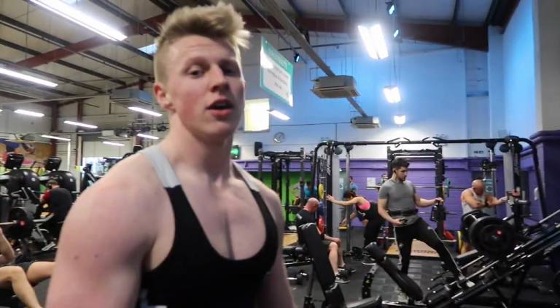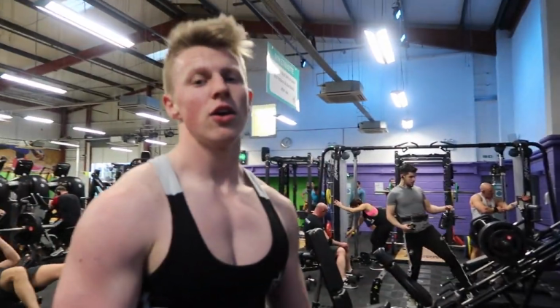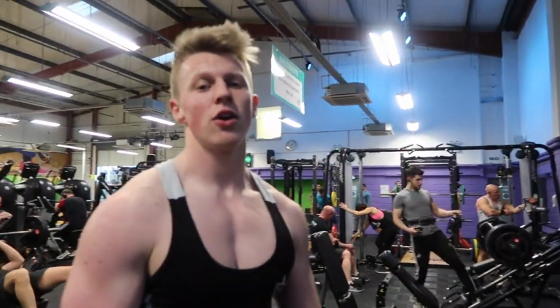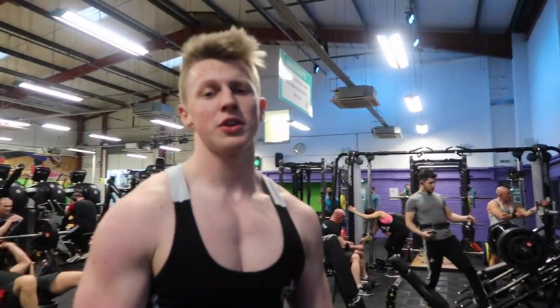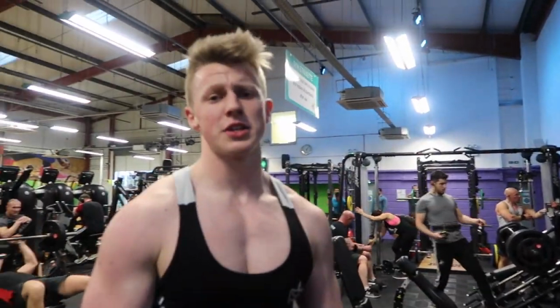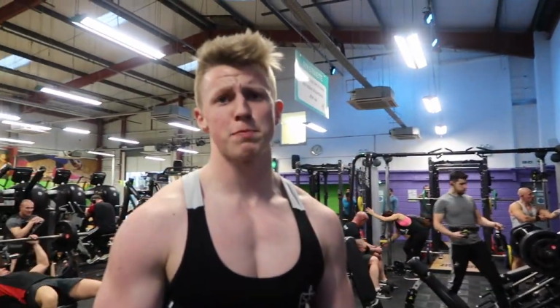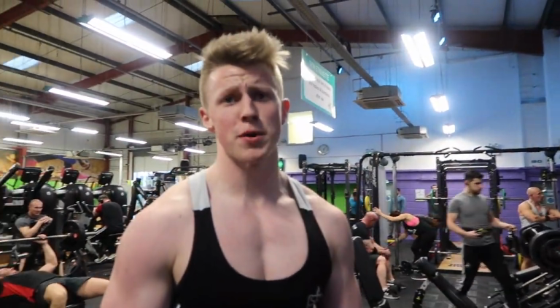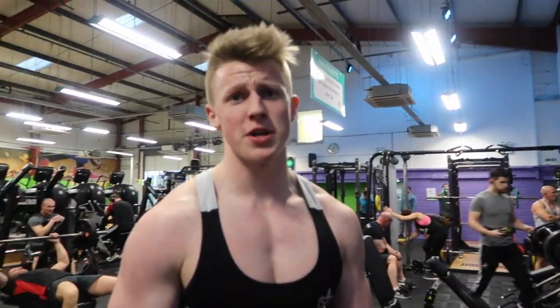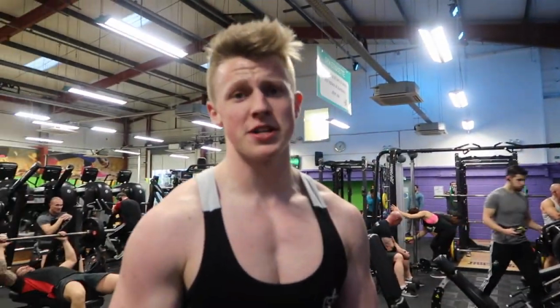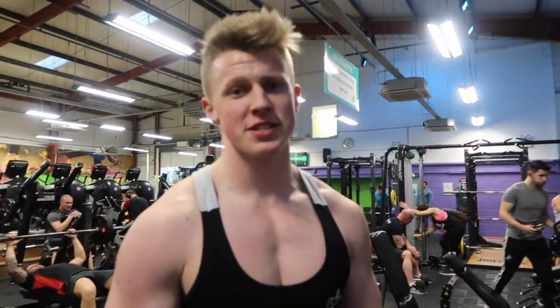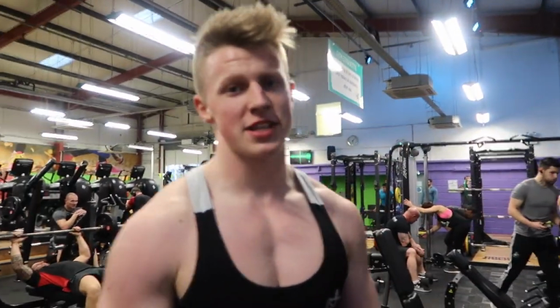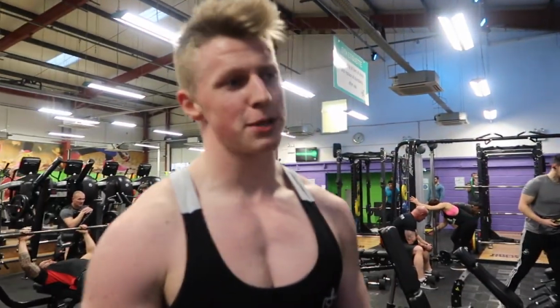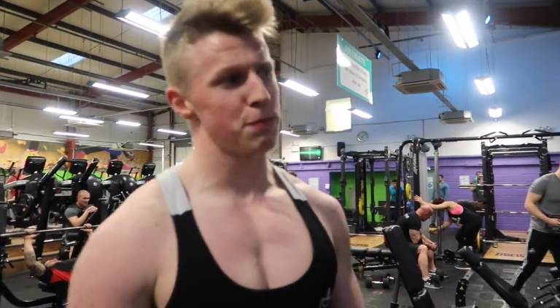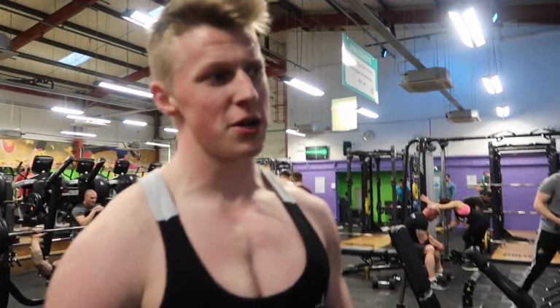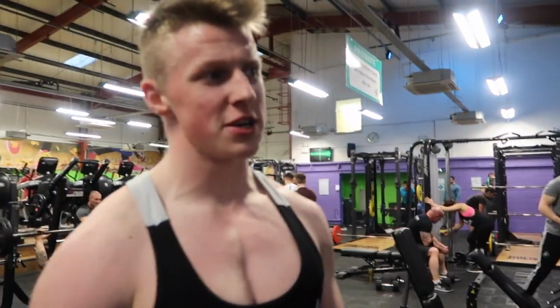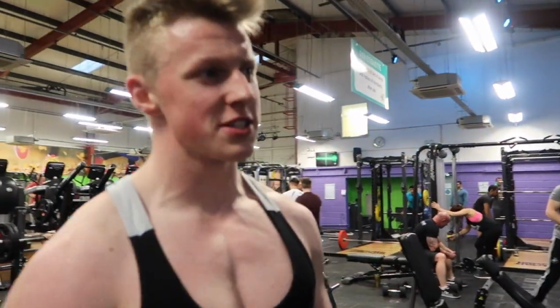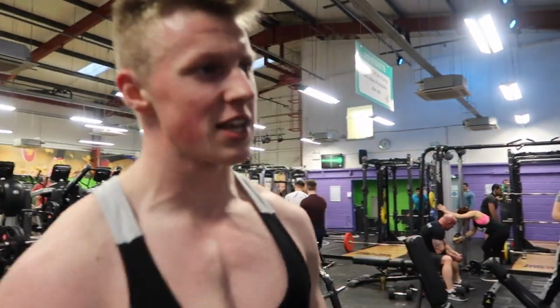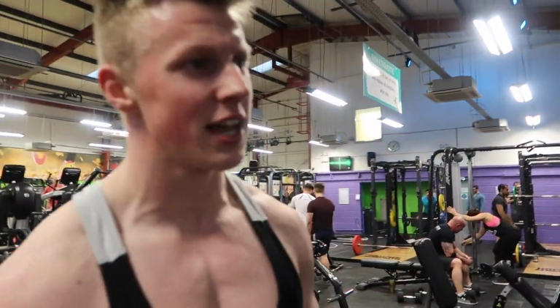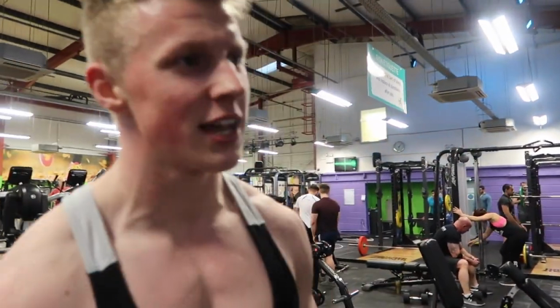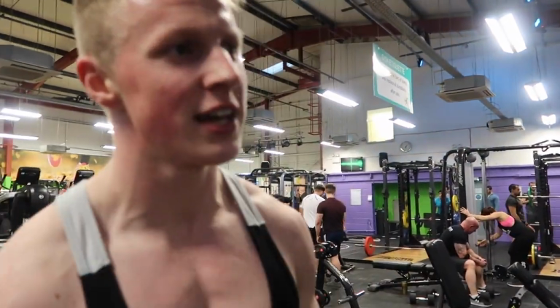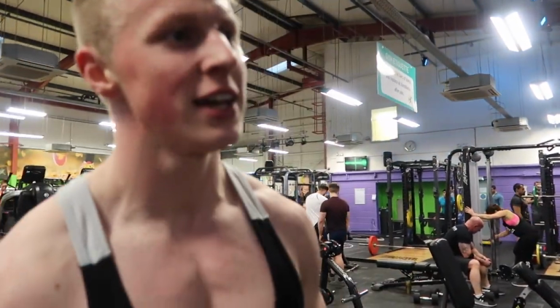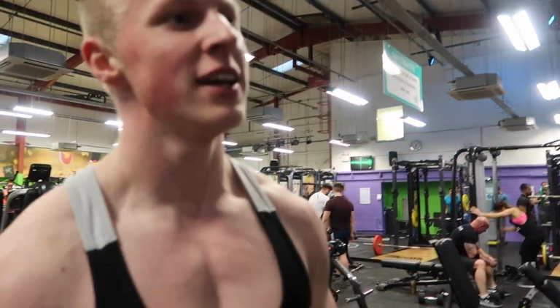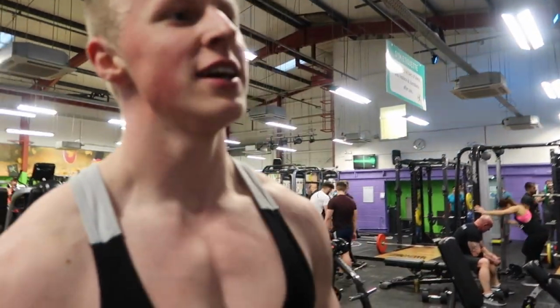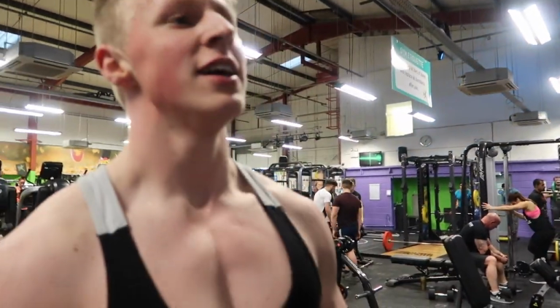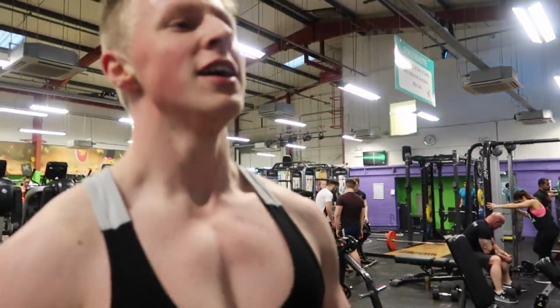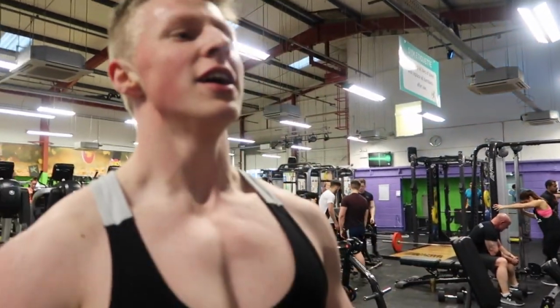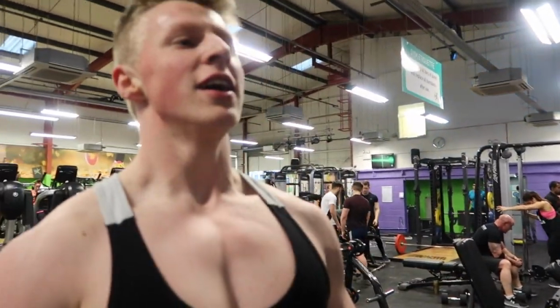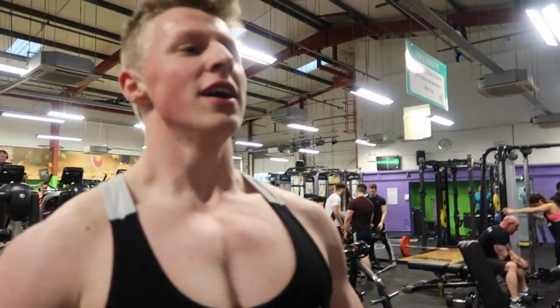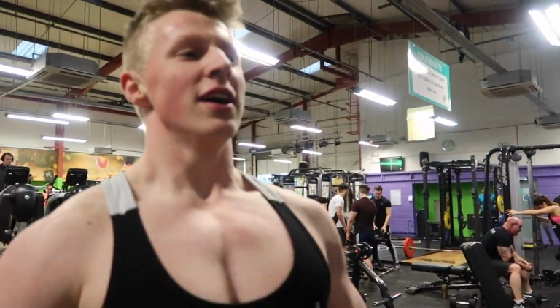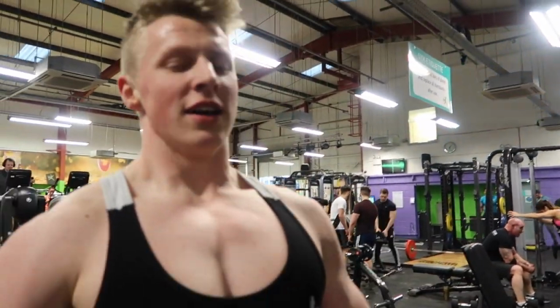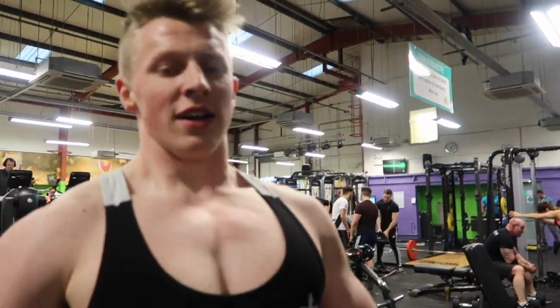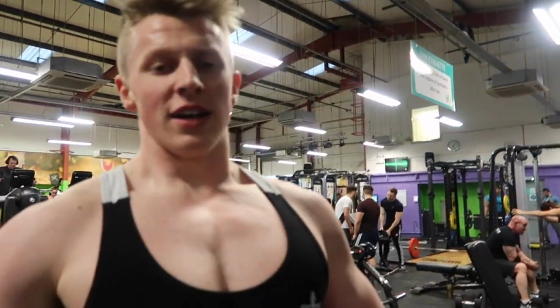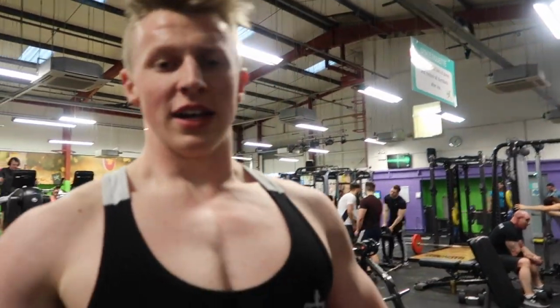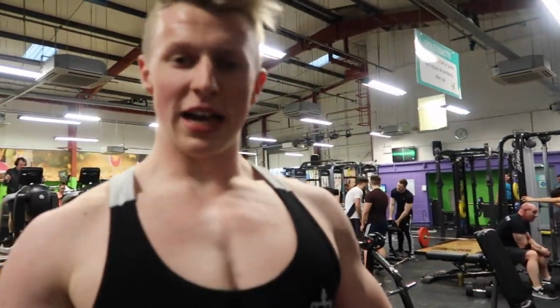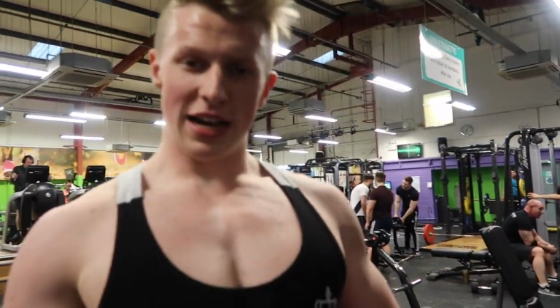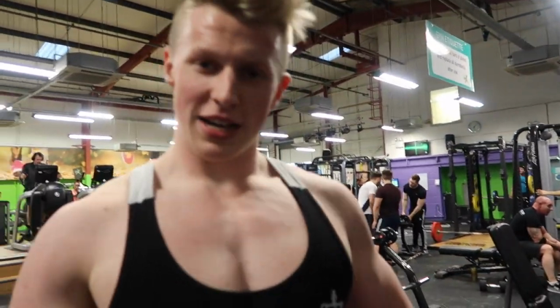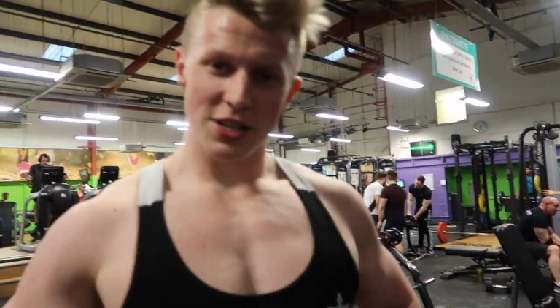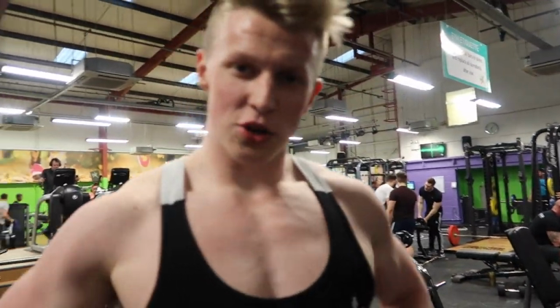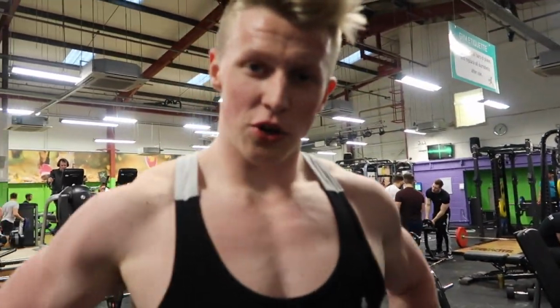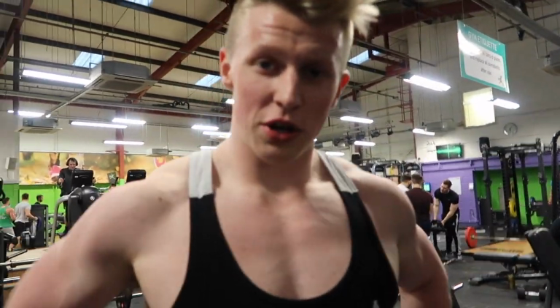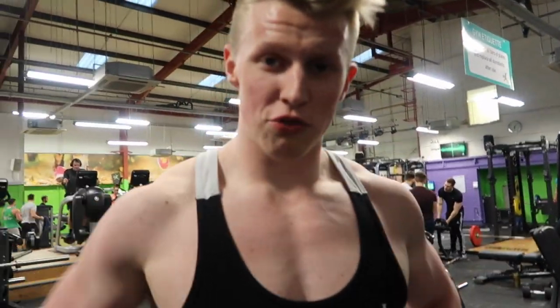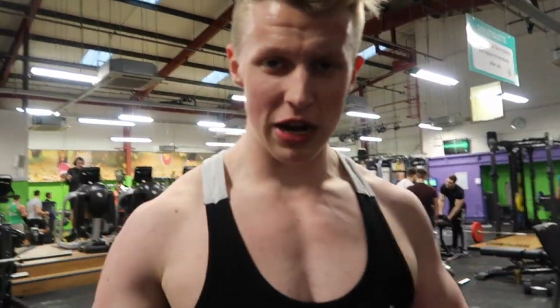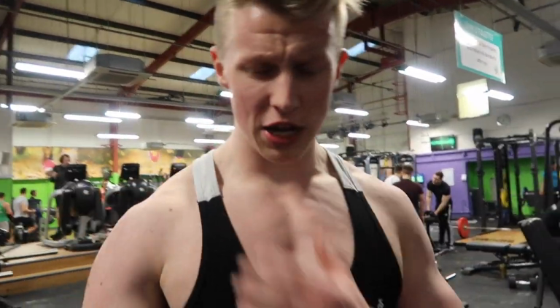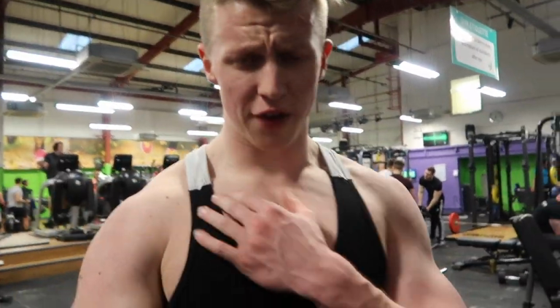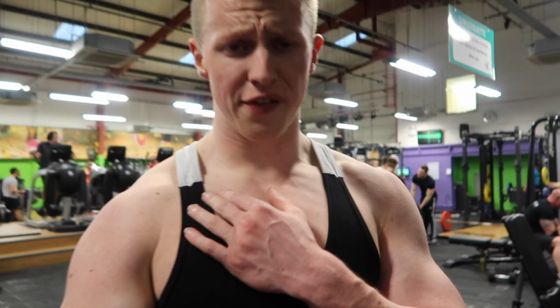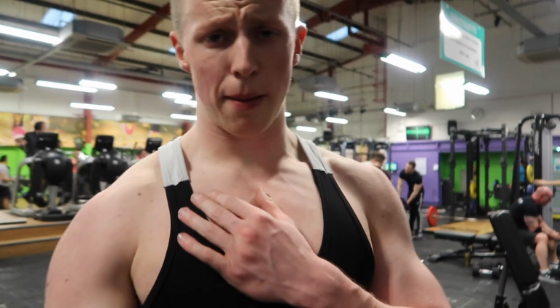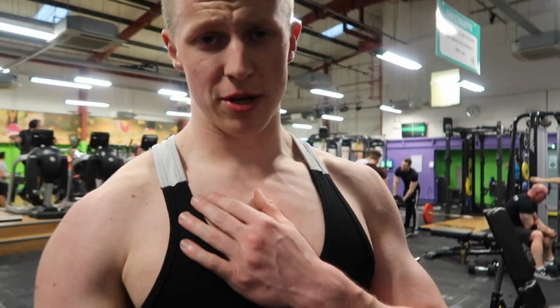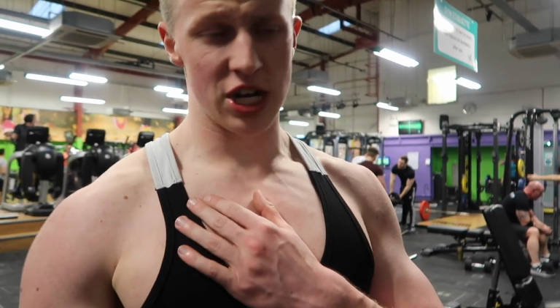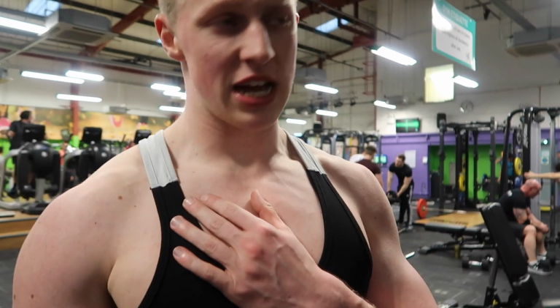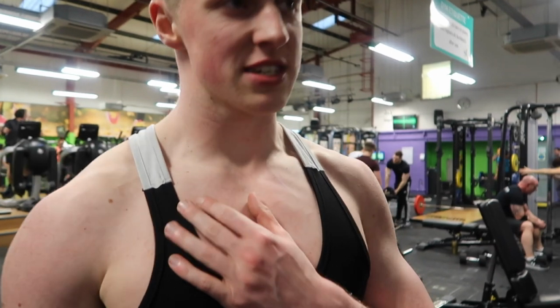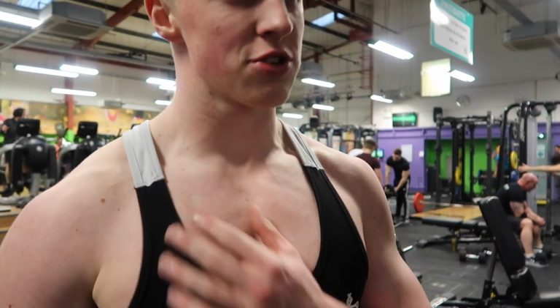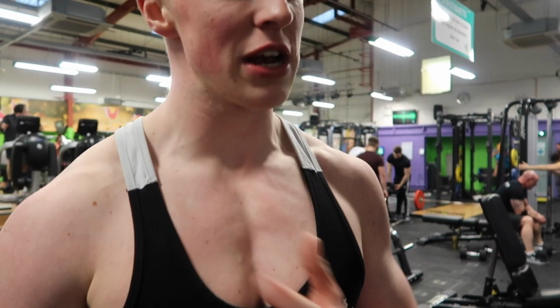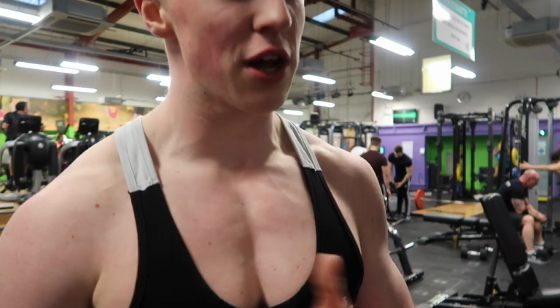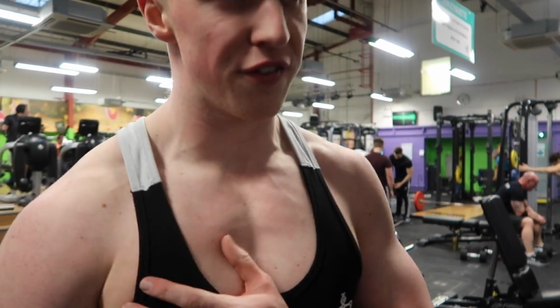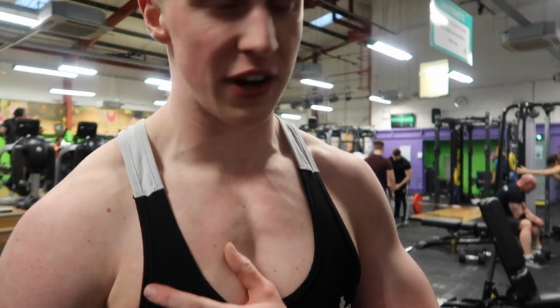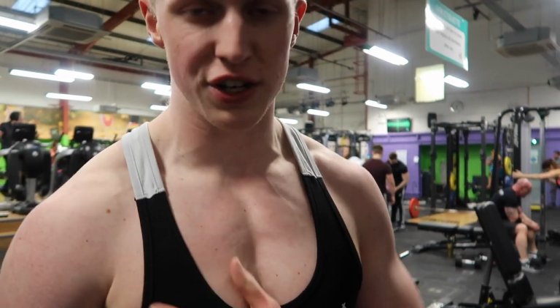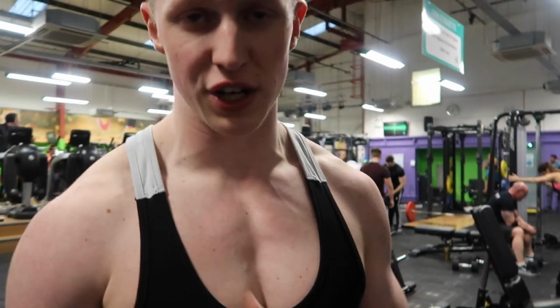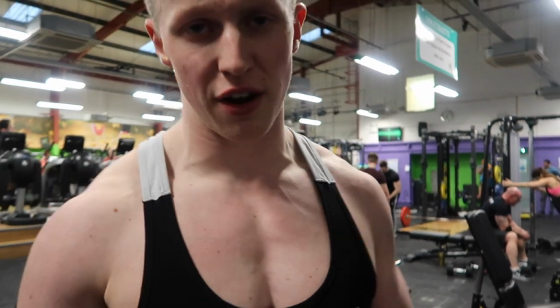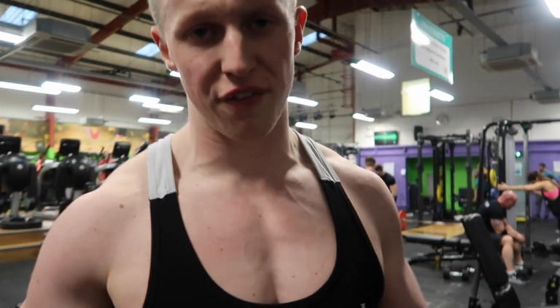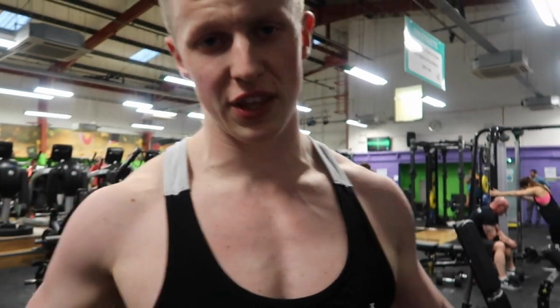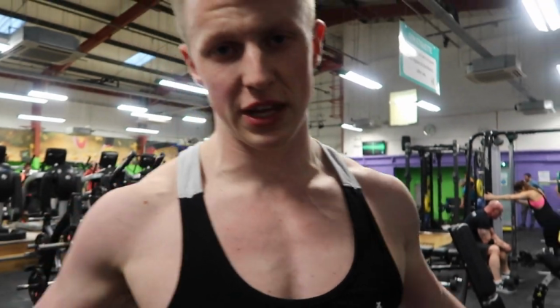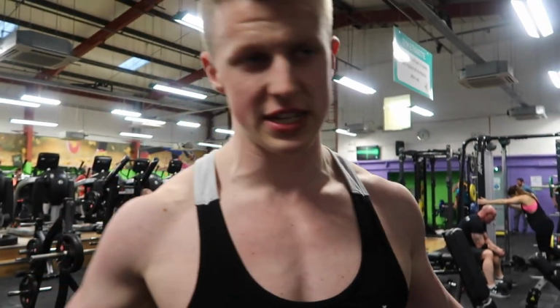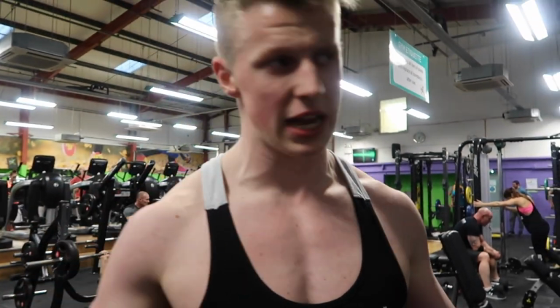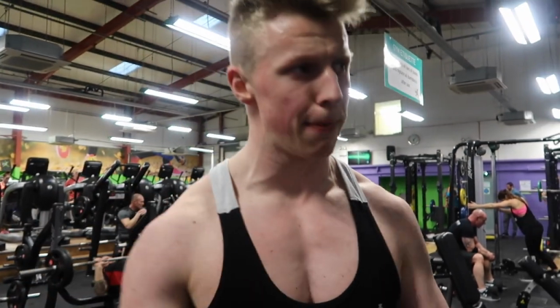Oh, the burn! Yeah, really going to torch the chest — really going to finish it after this.